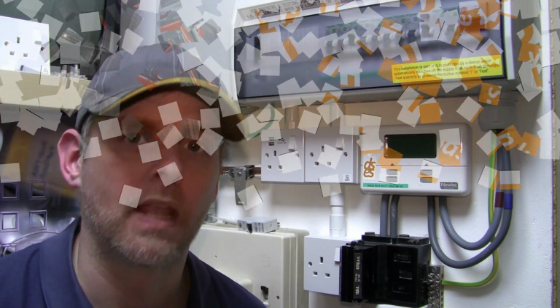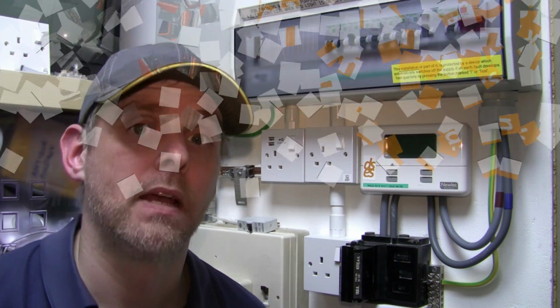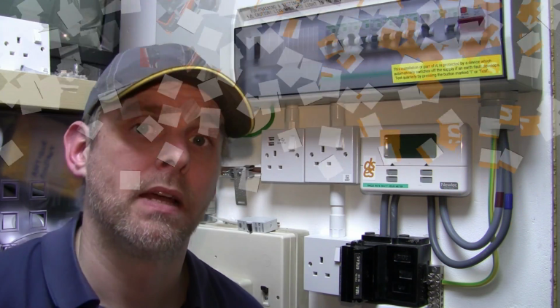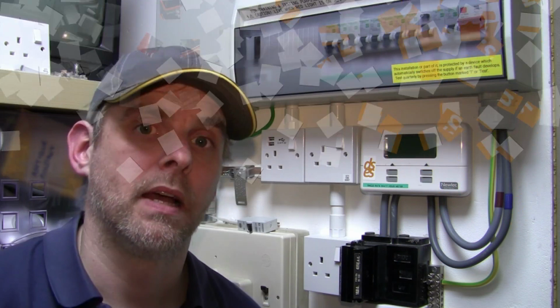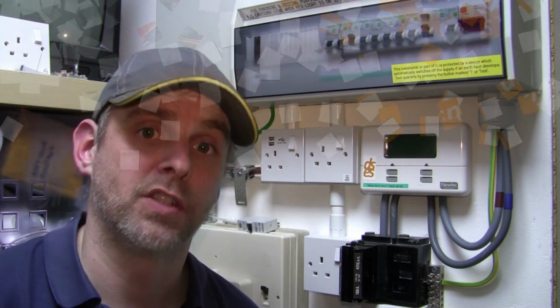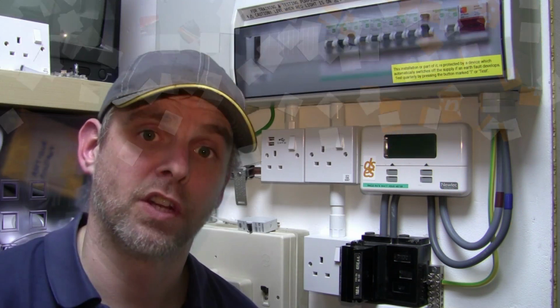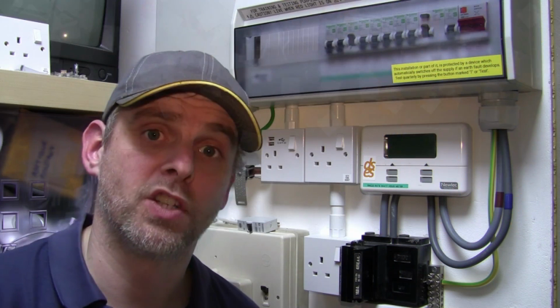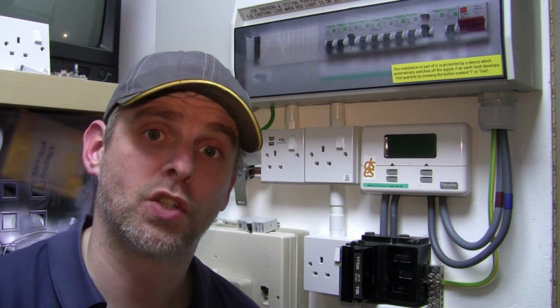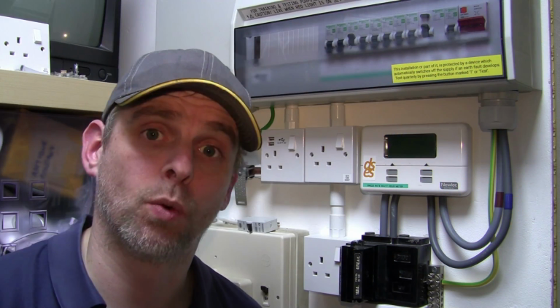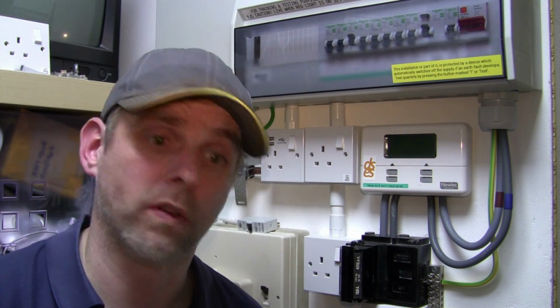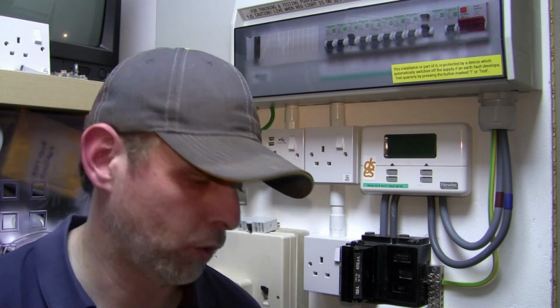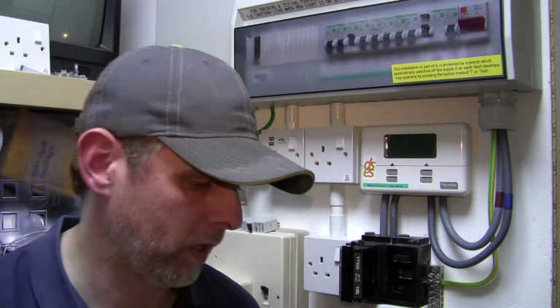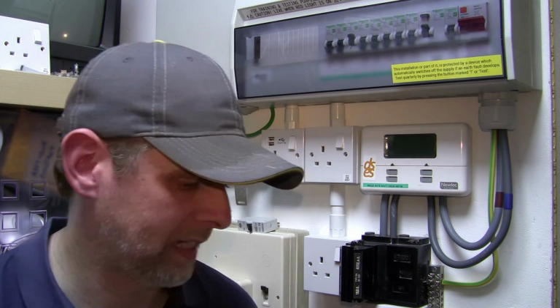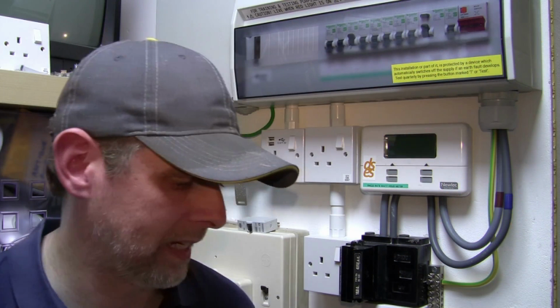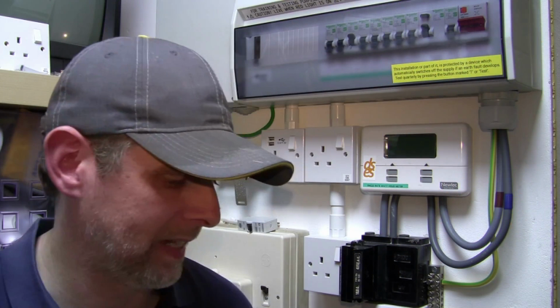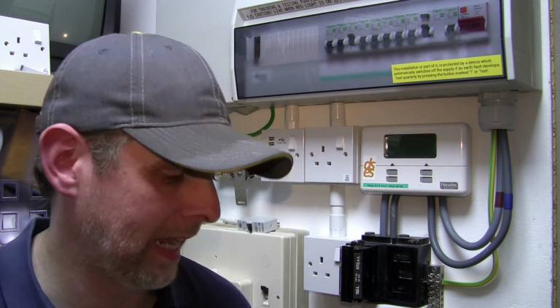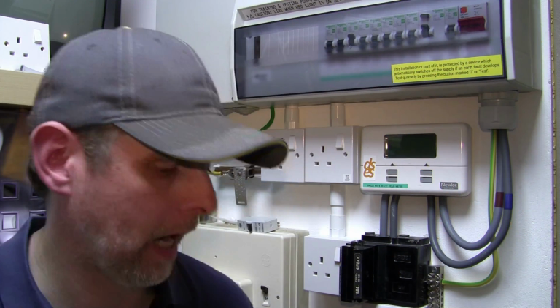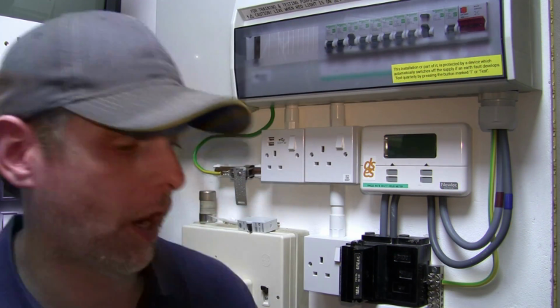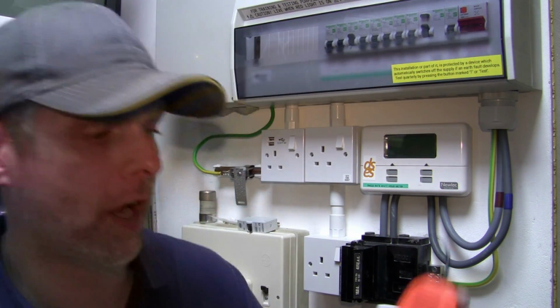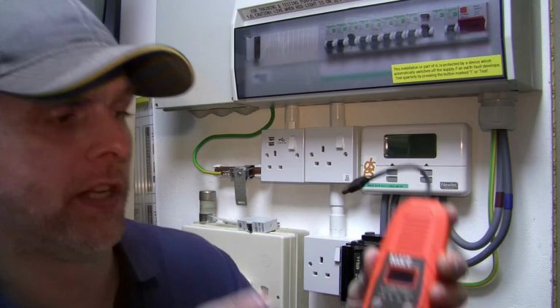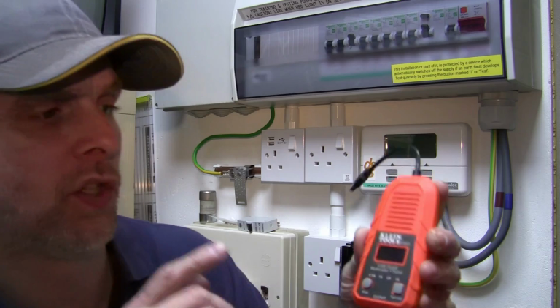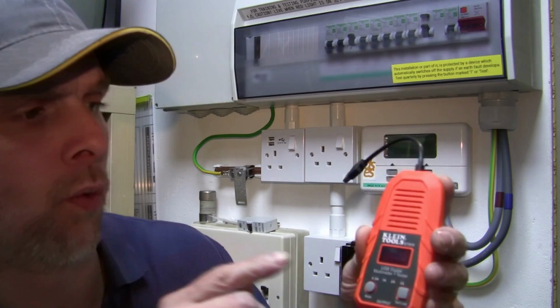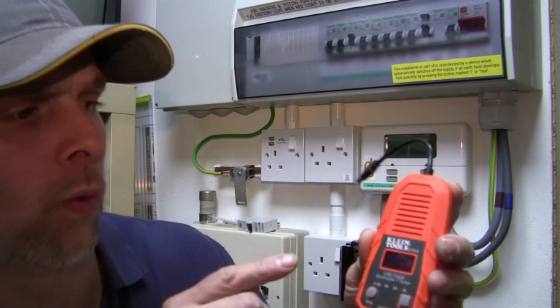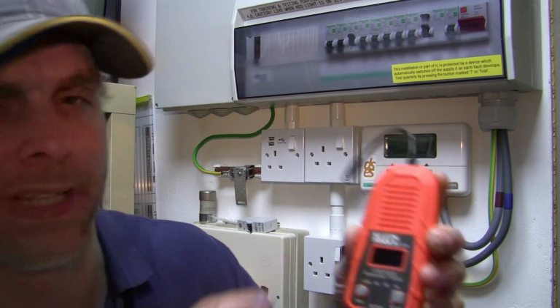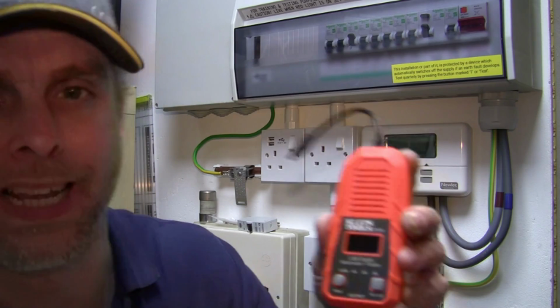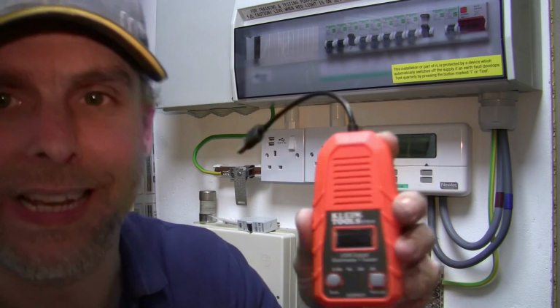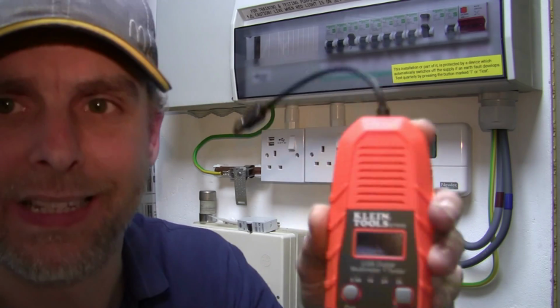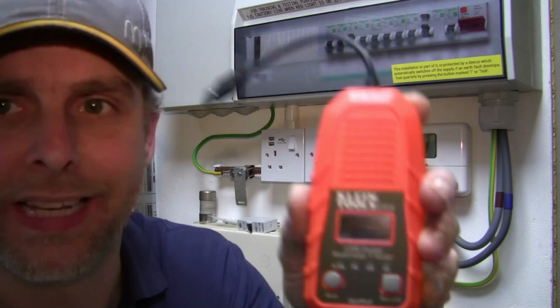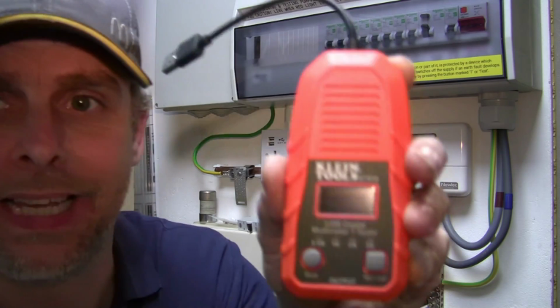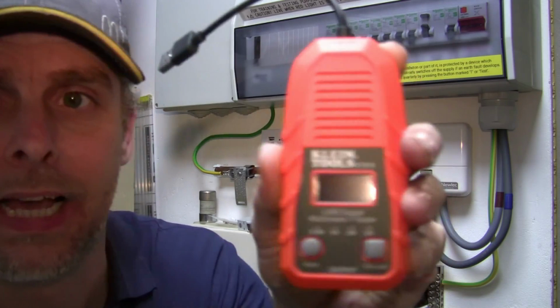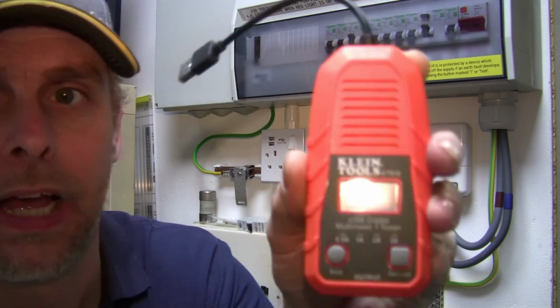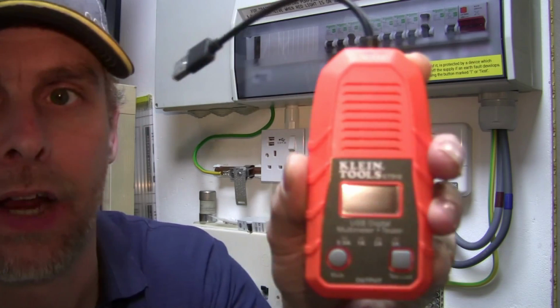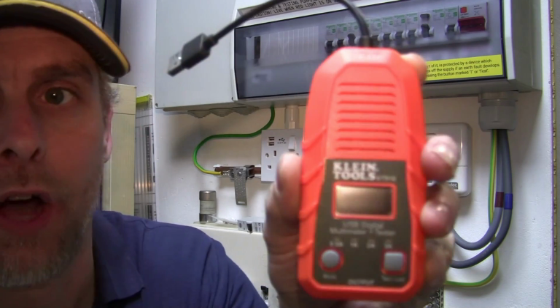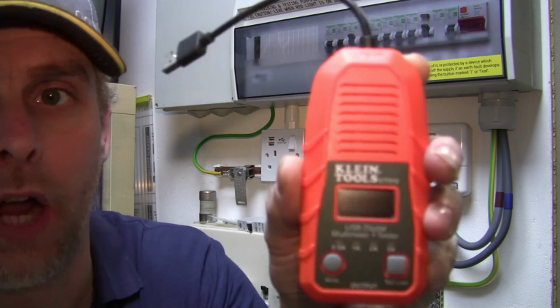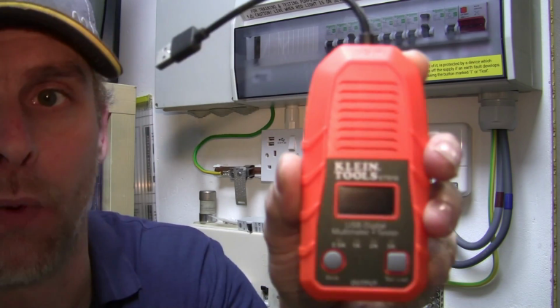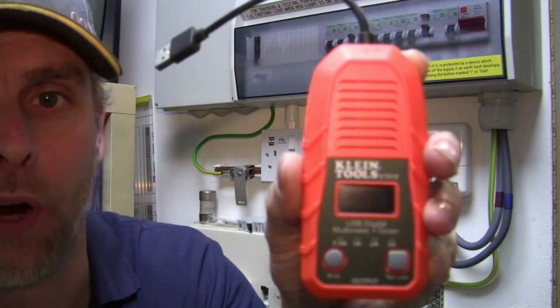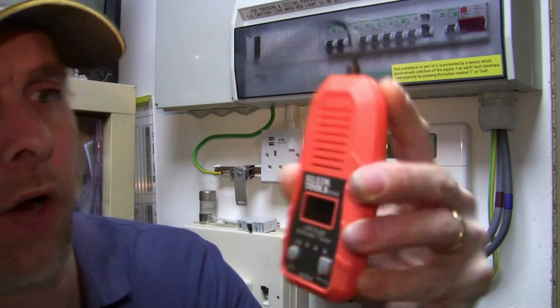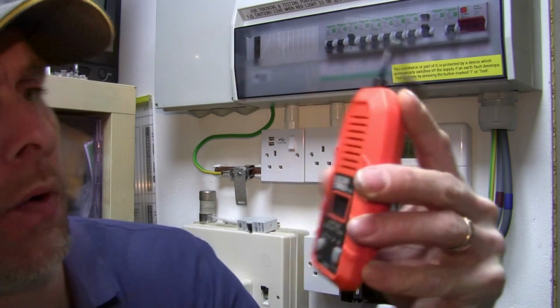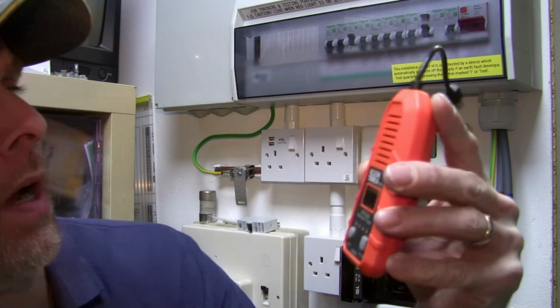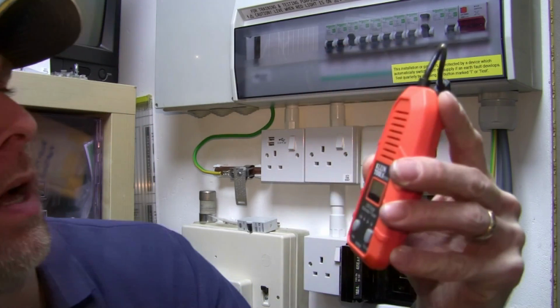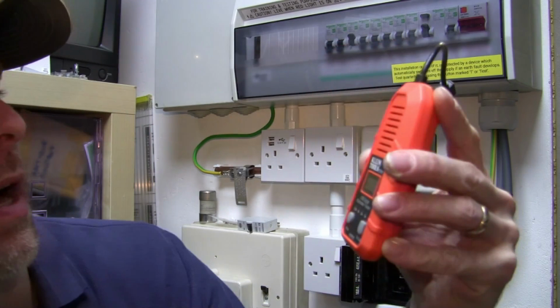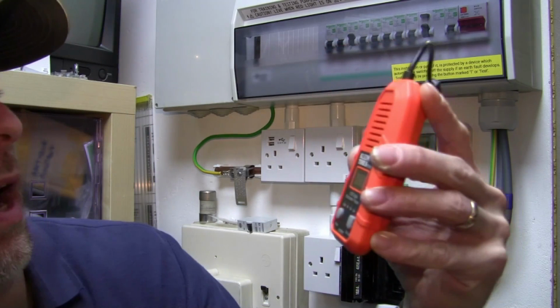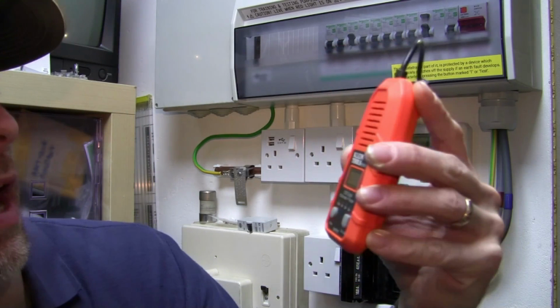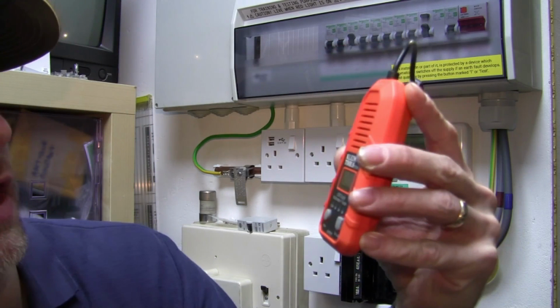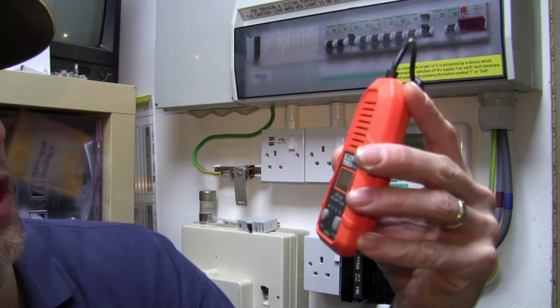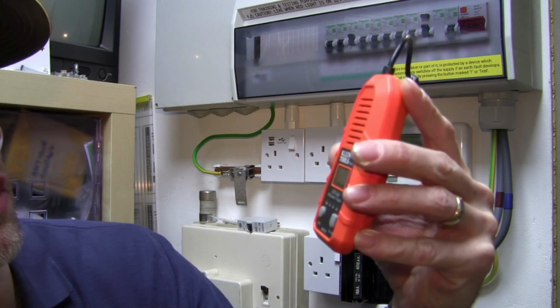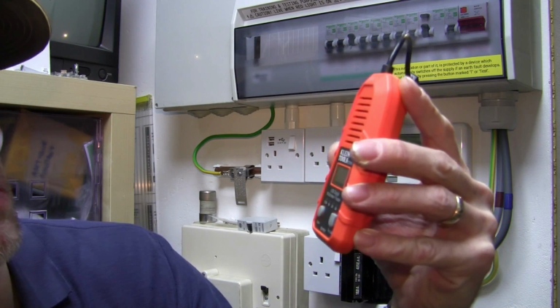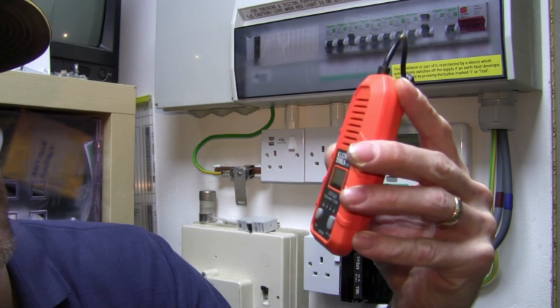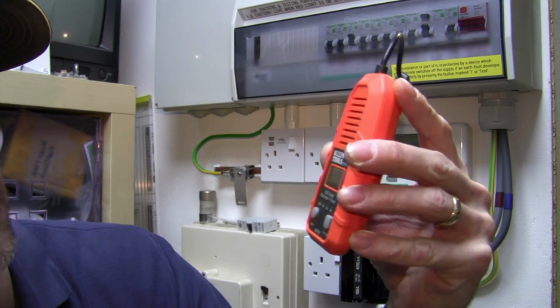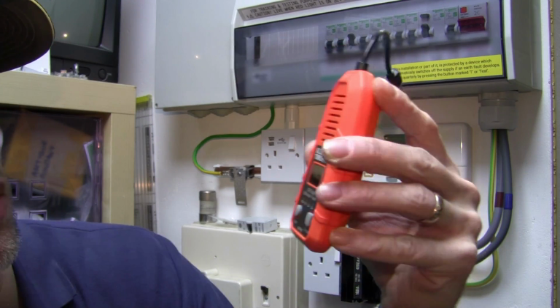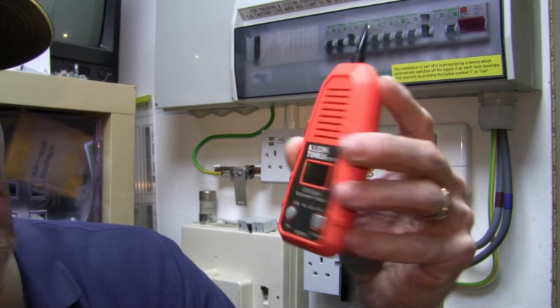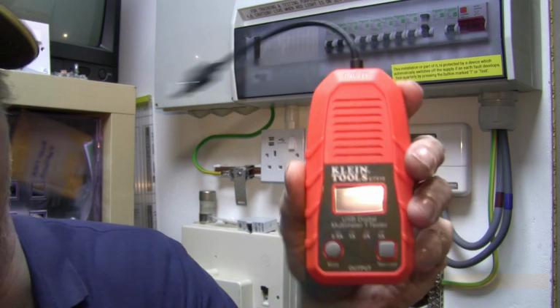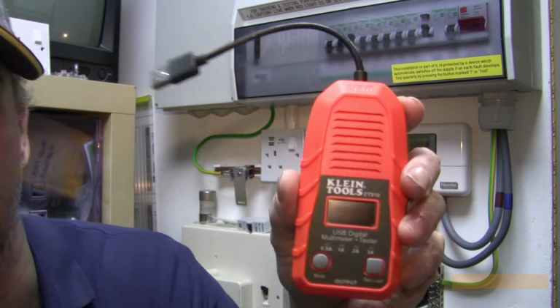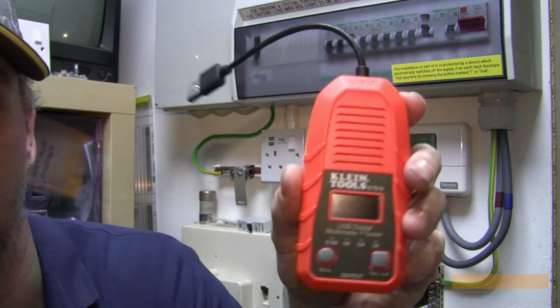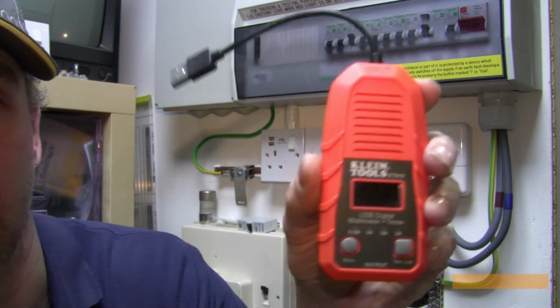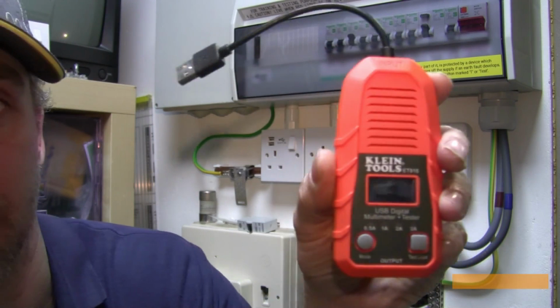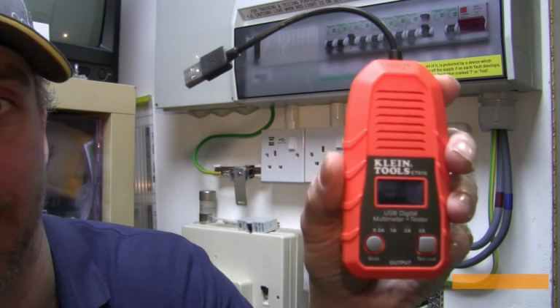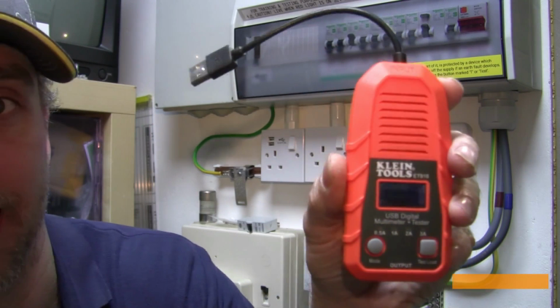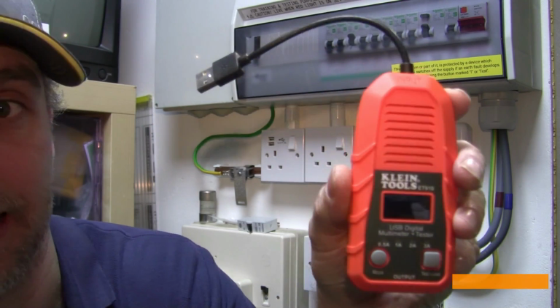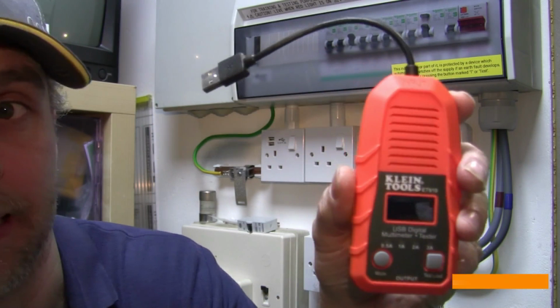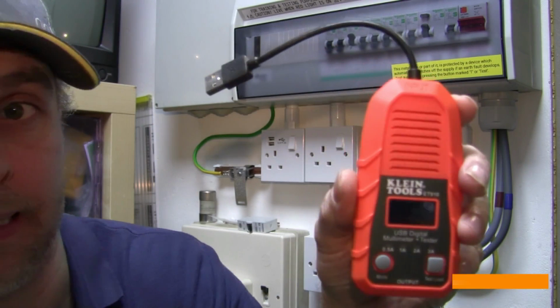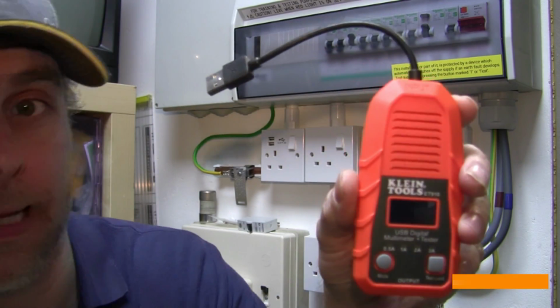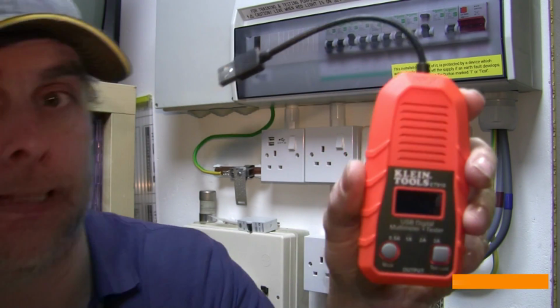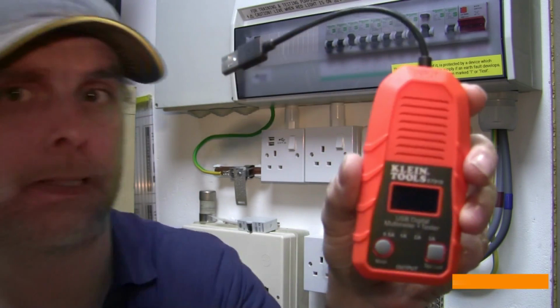And tonight's tool of choice is the Klein Tools ET910 USB digital multimeter and tester.